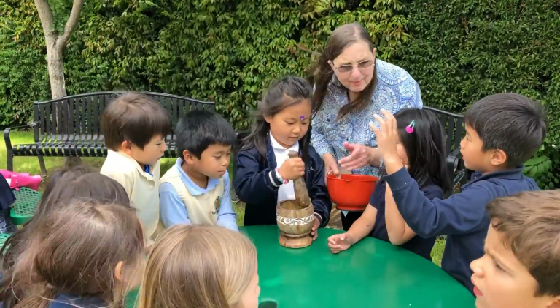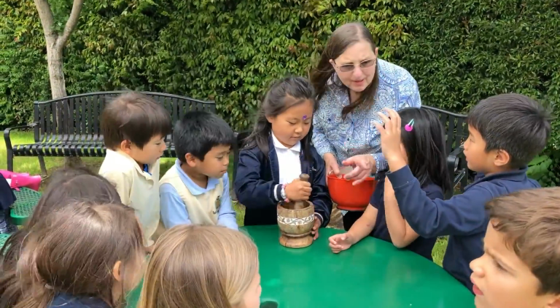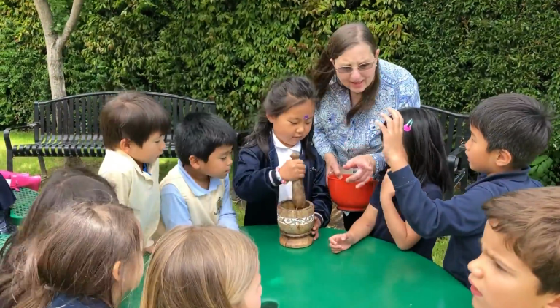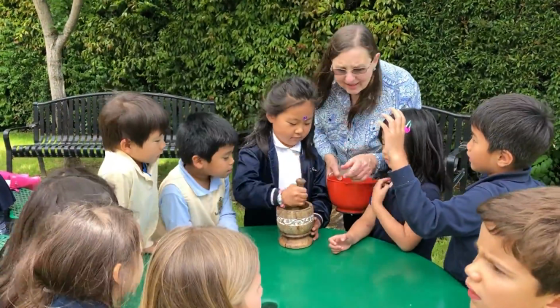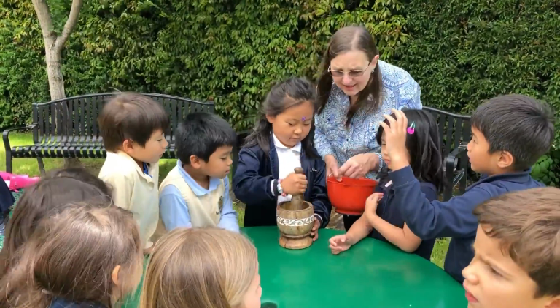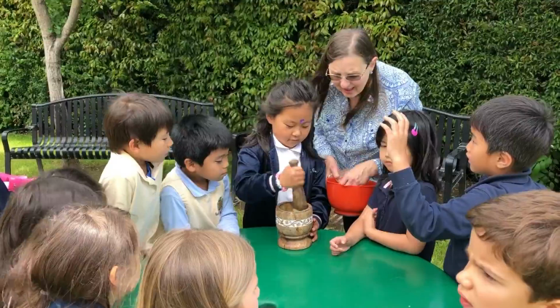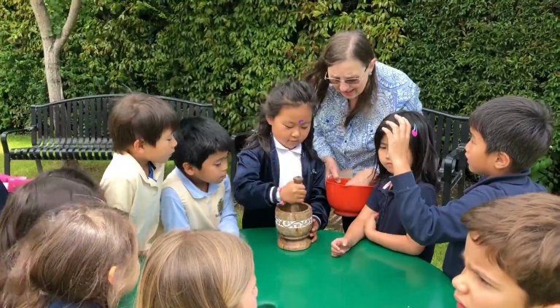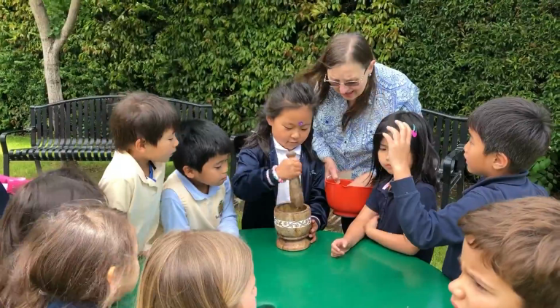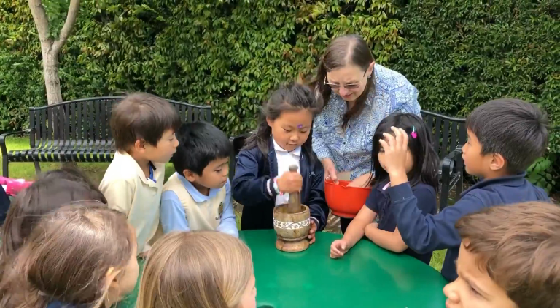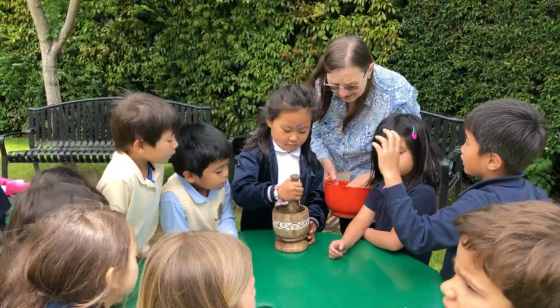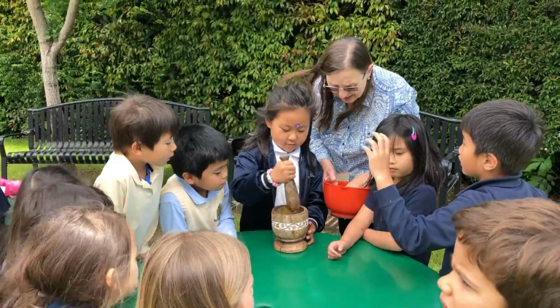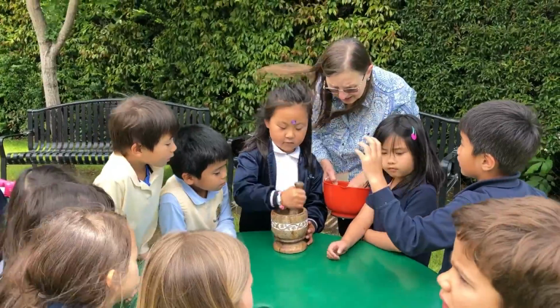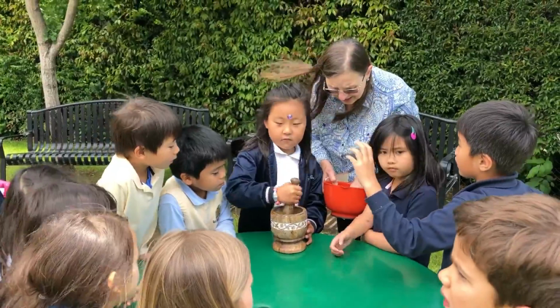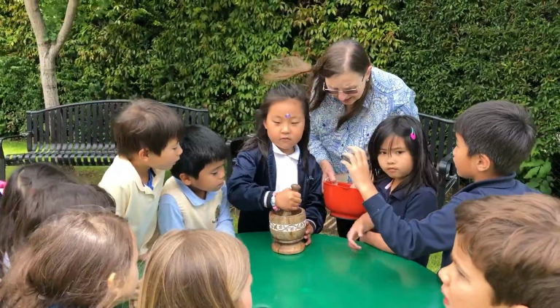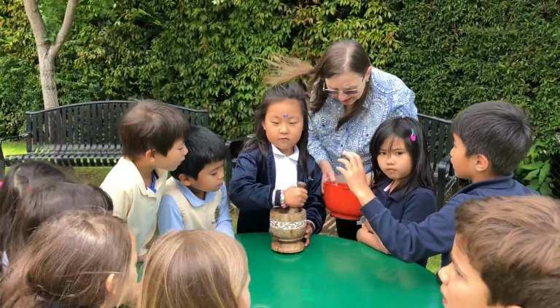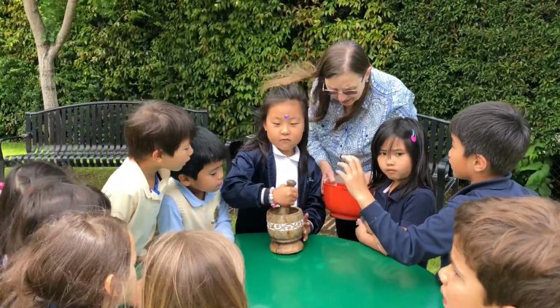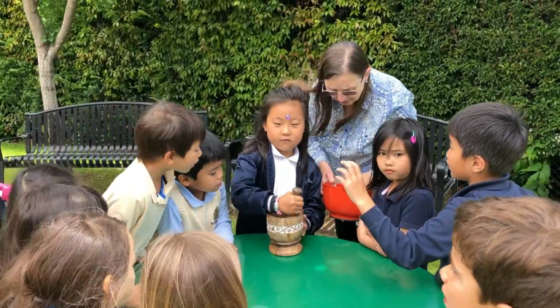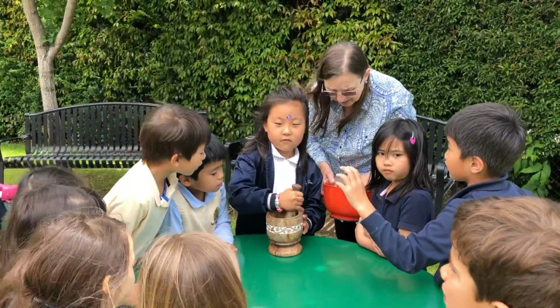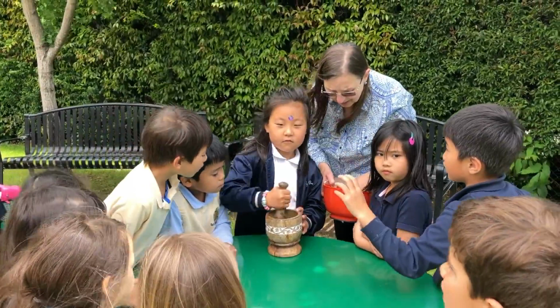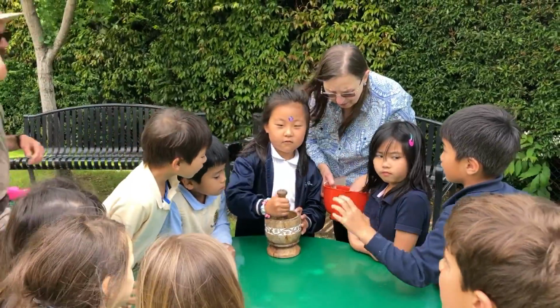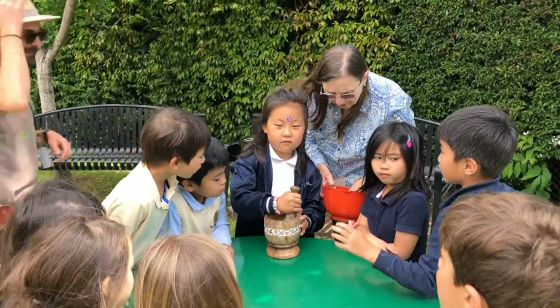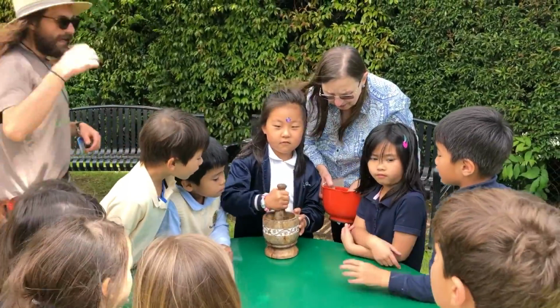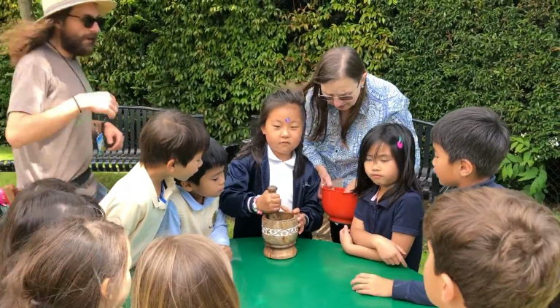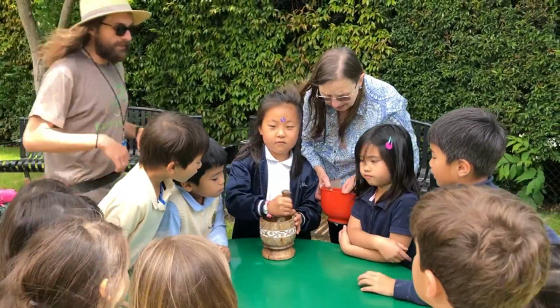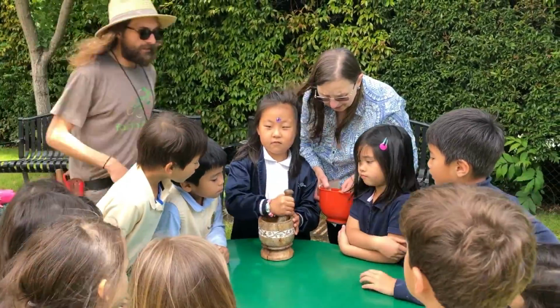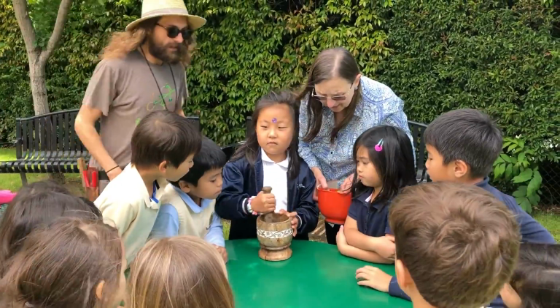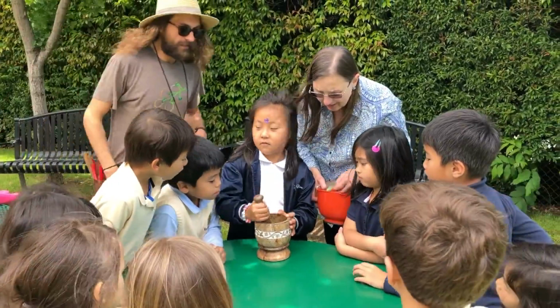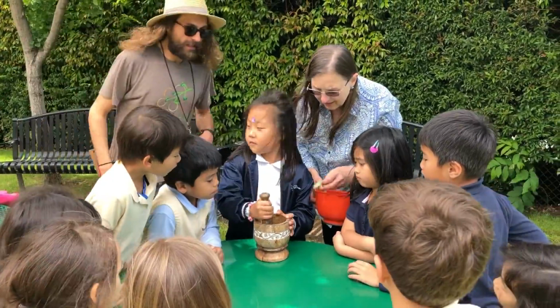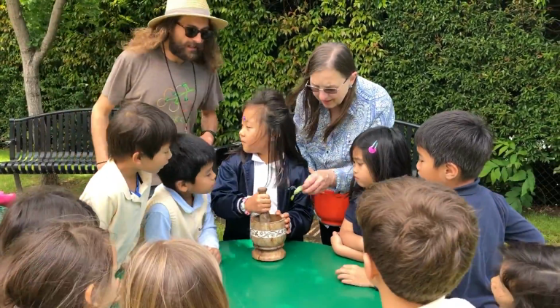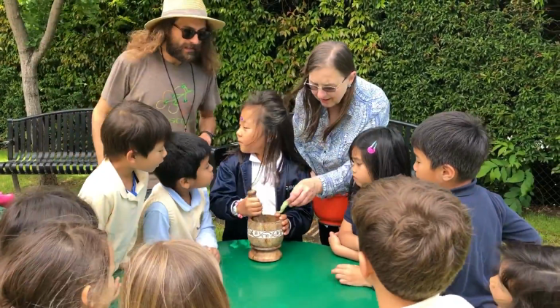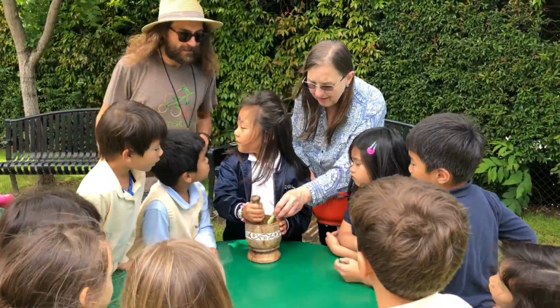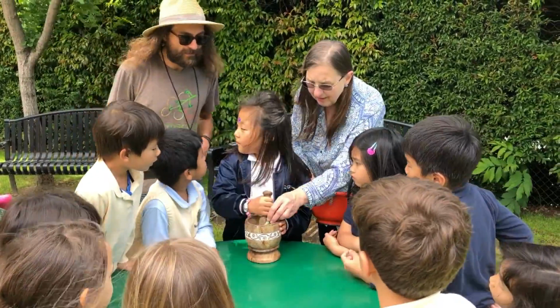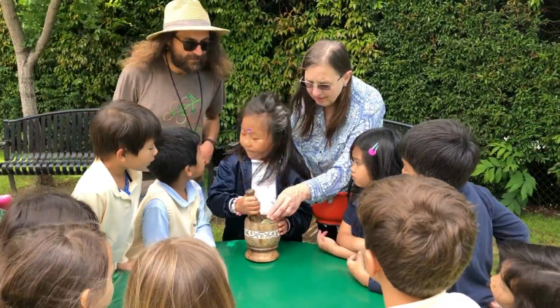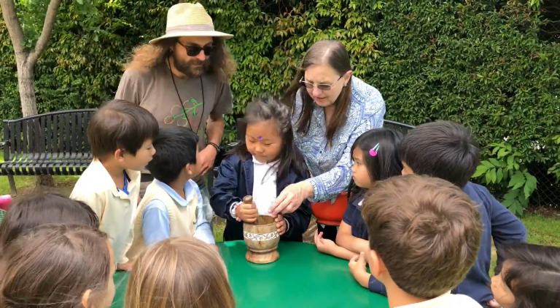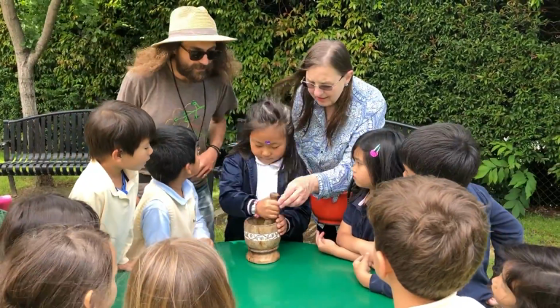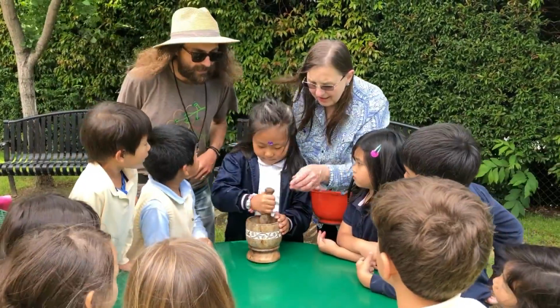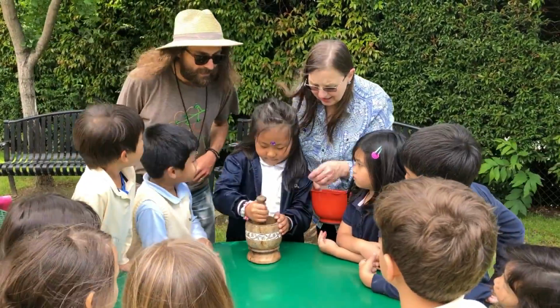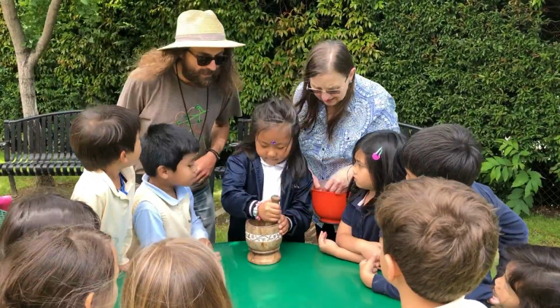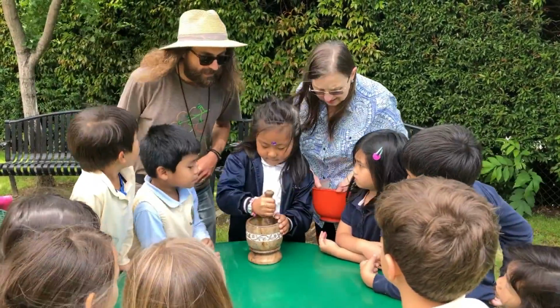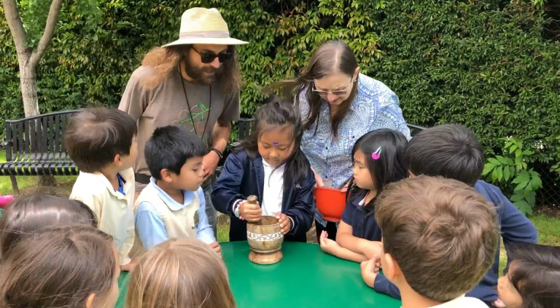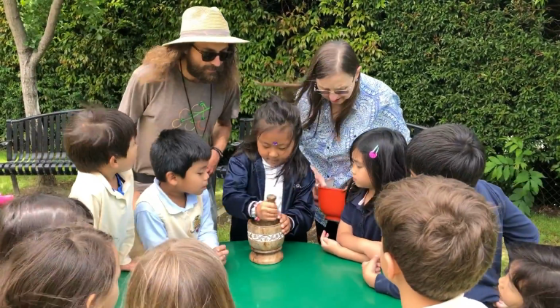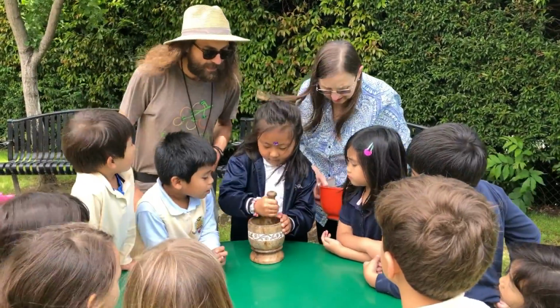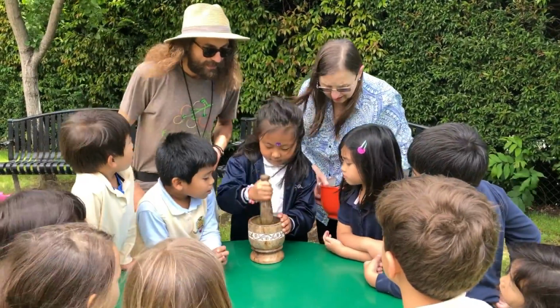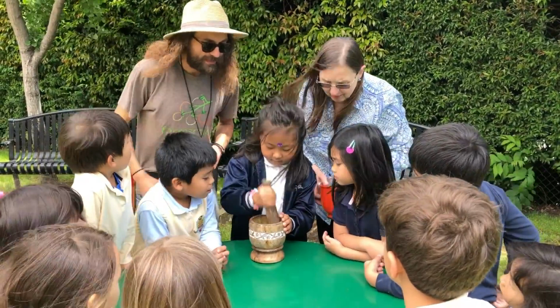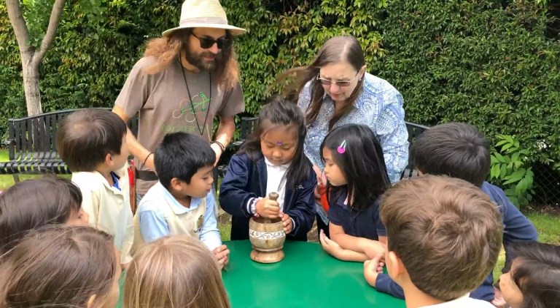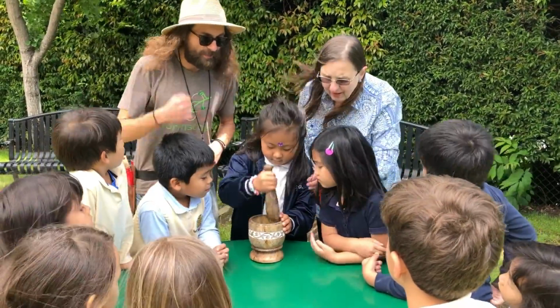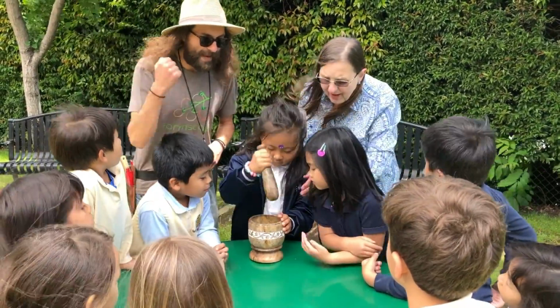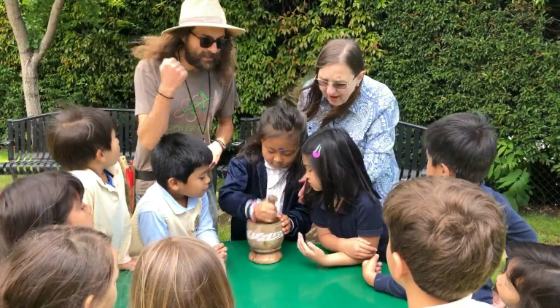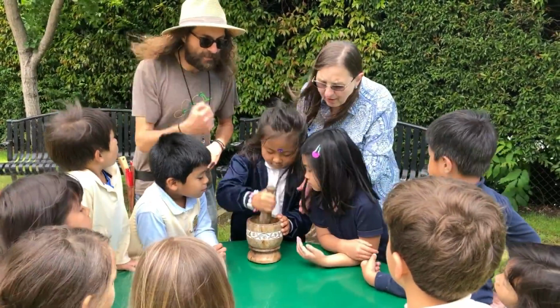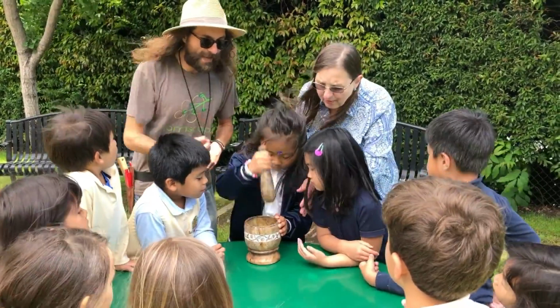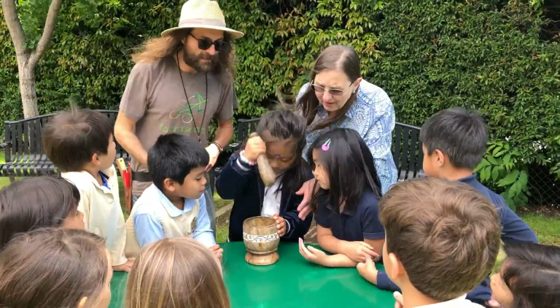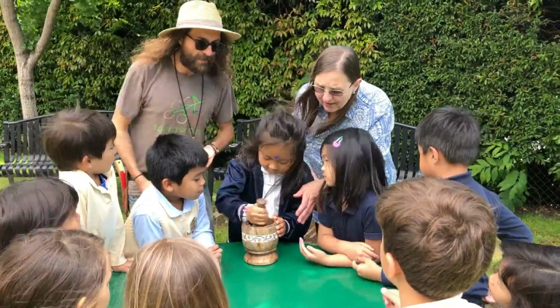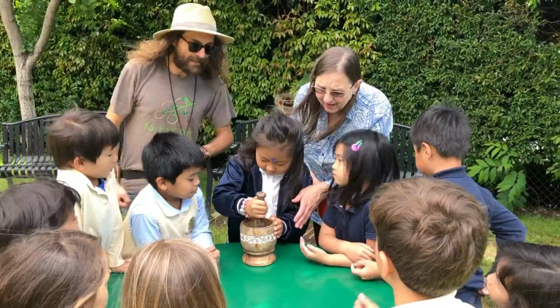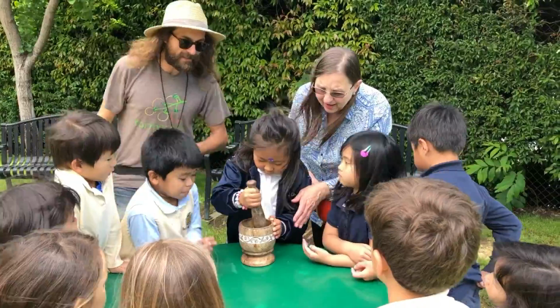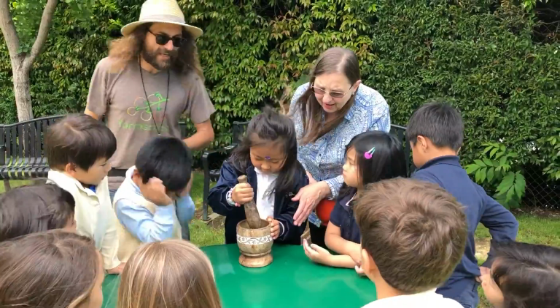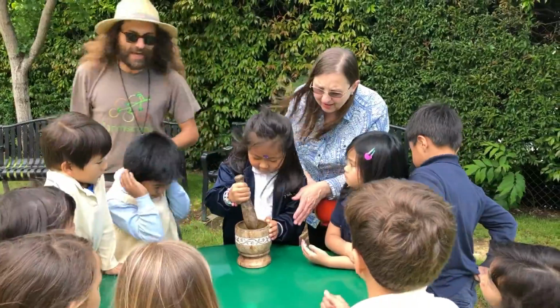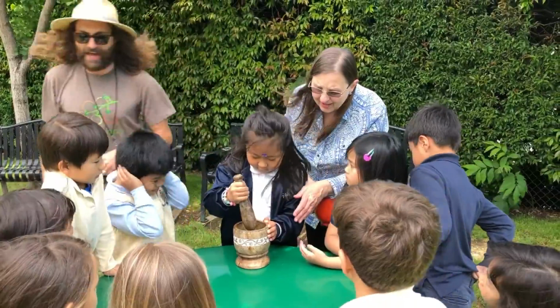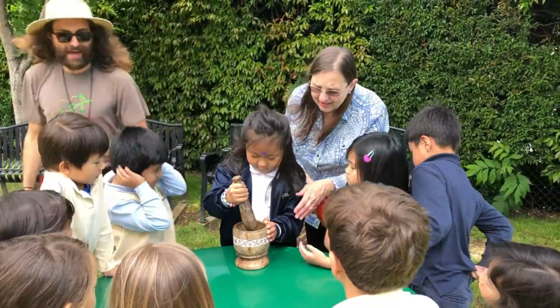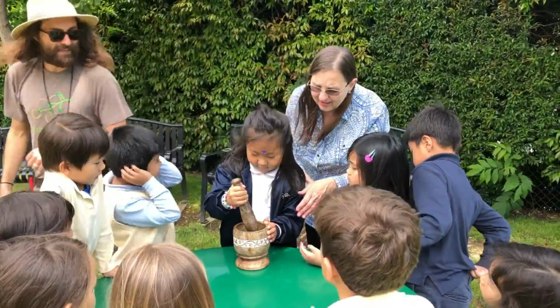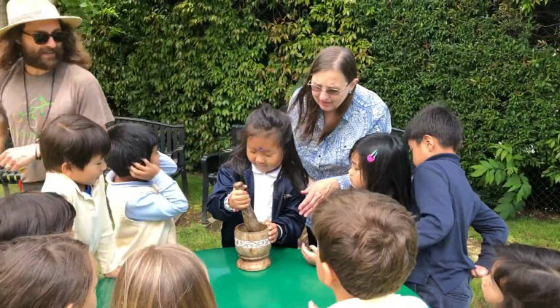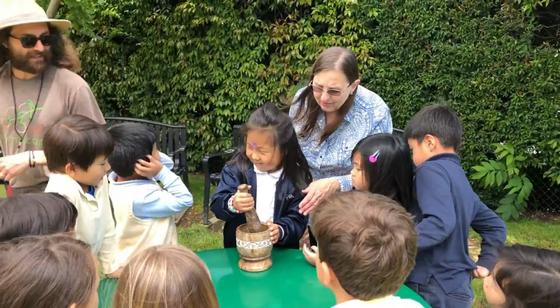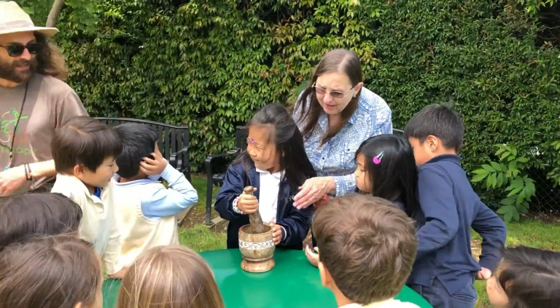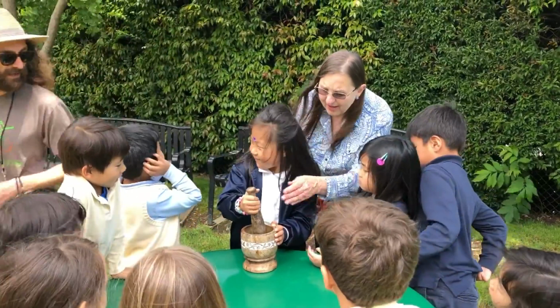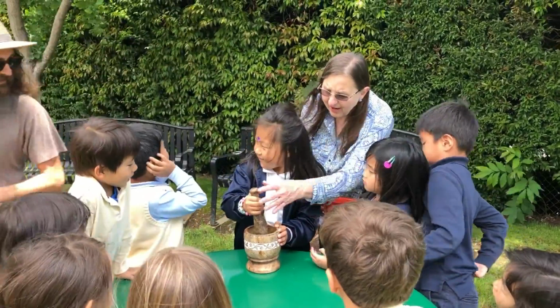All right, how are we doing over here? Let's smash, smash, smash — yeah, there you go!